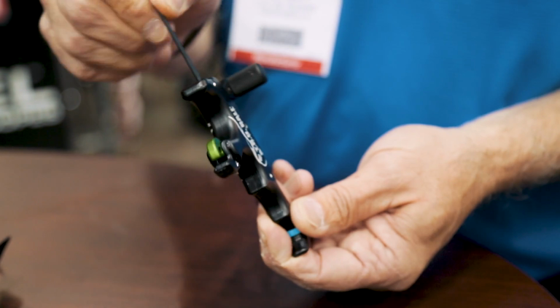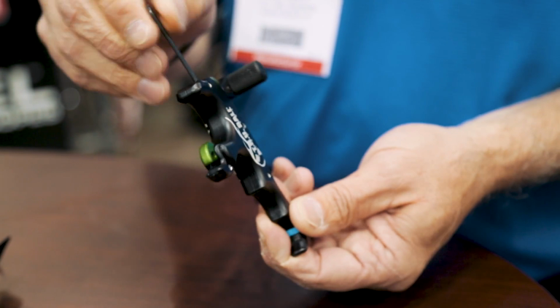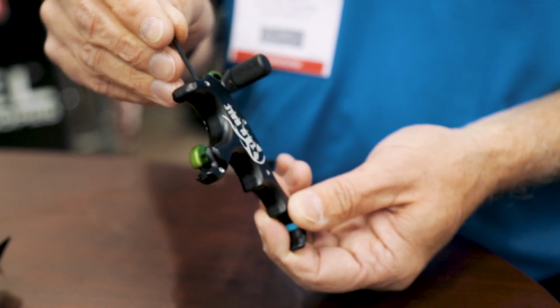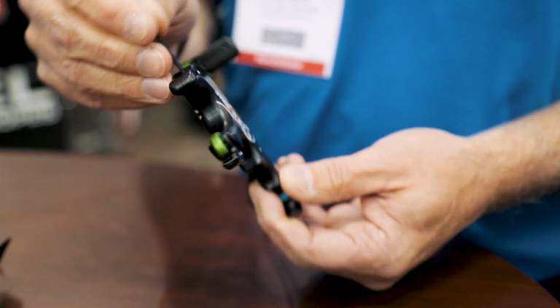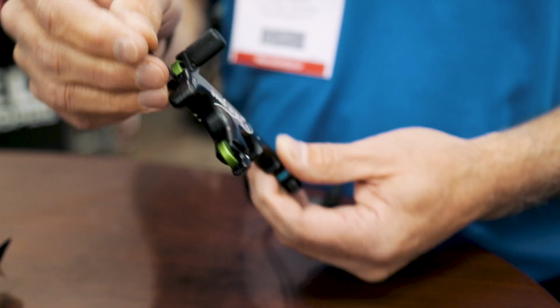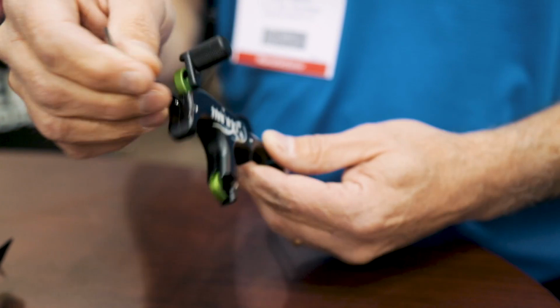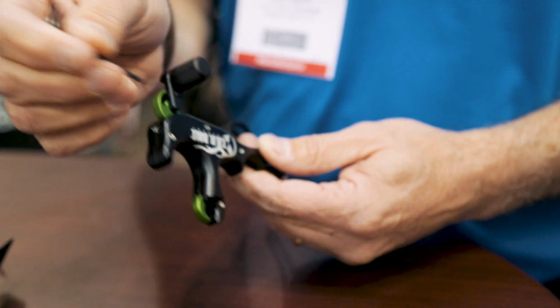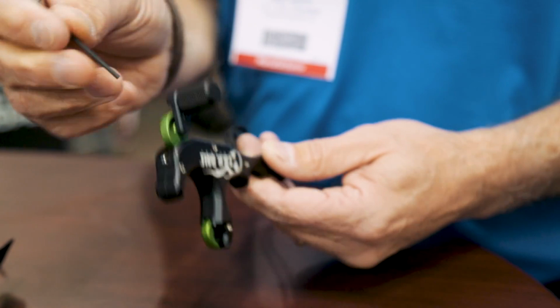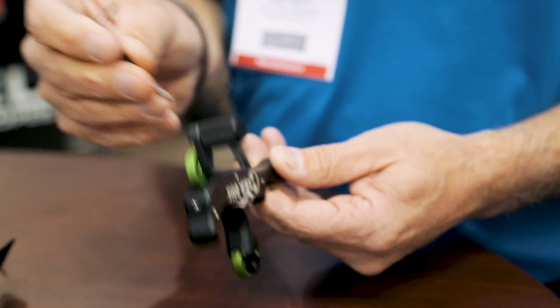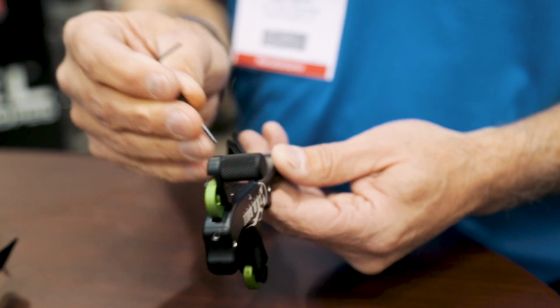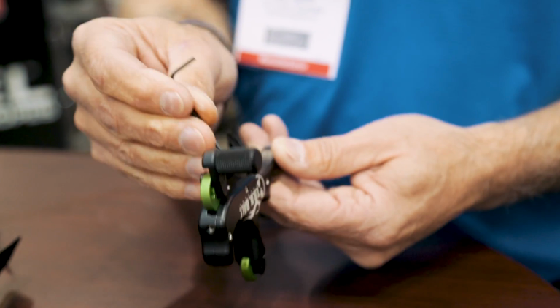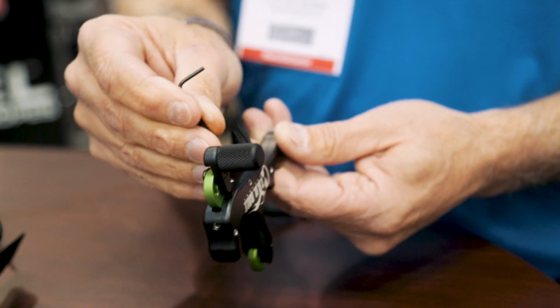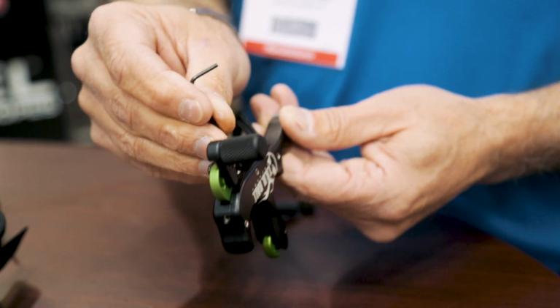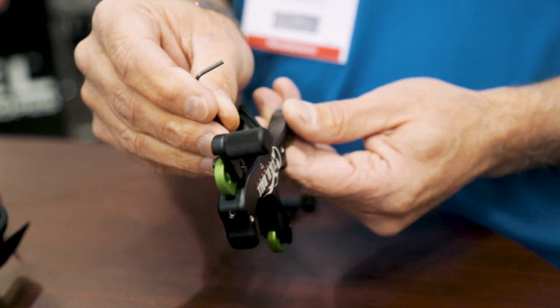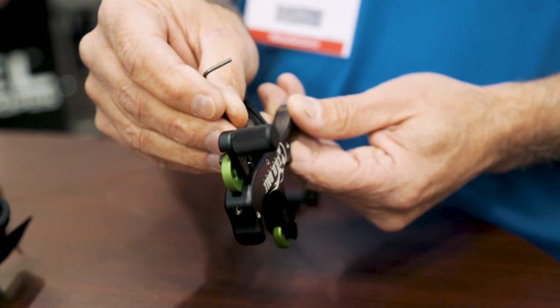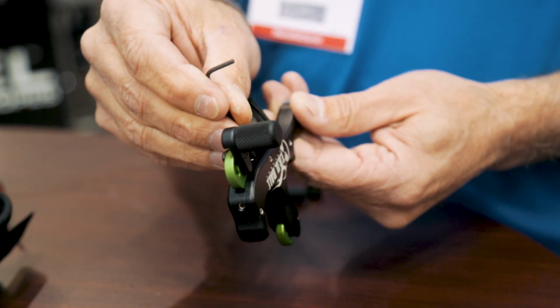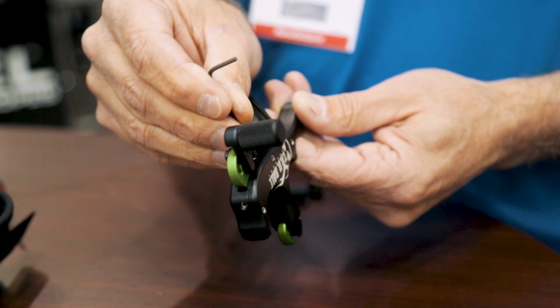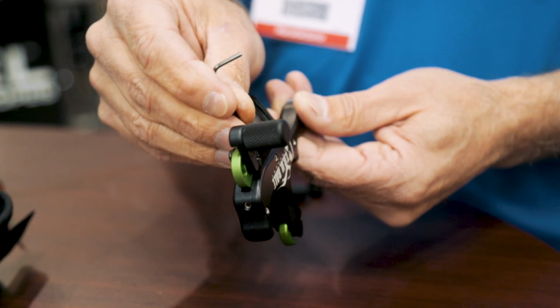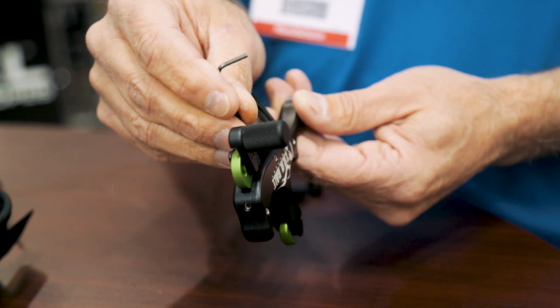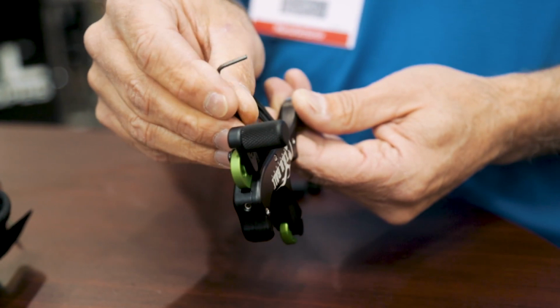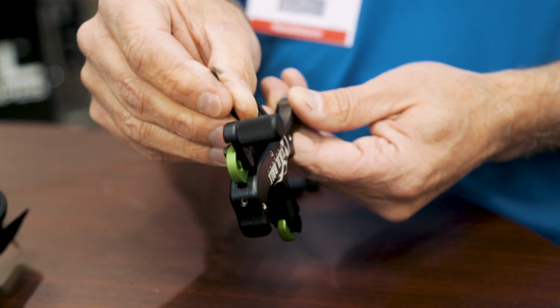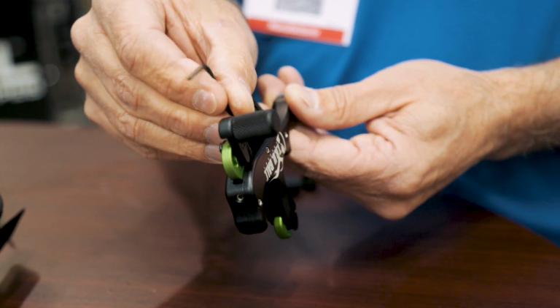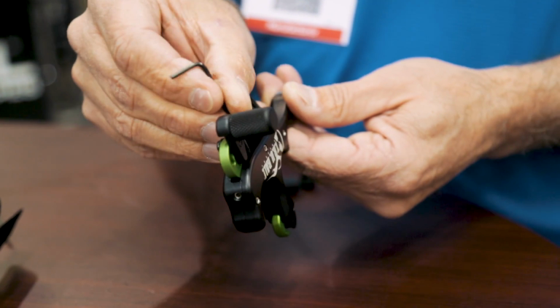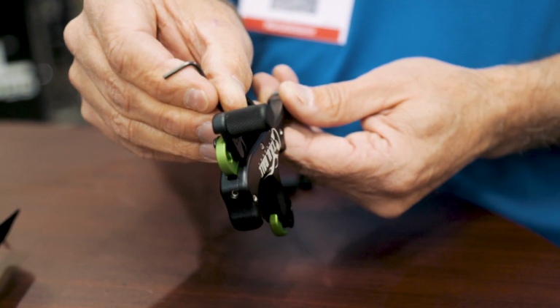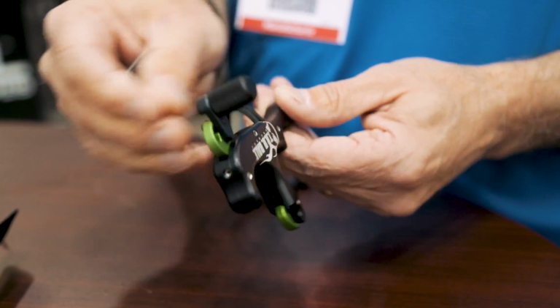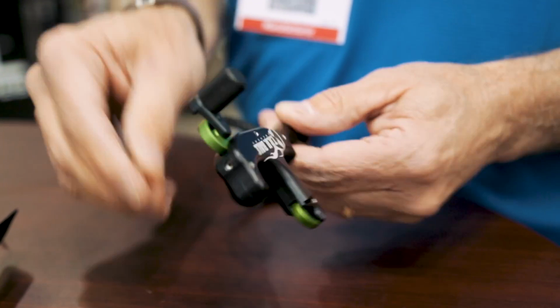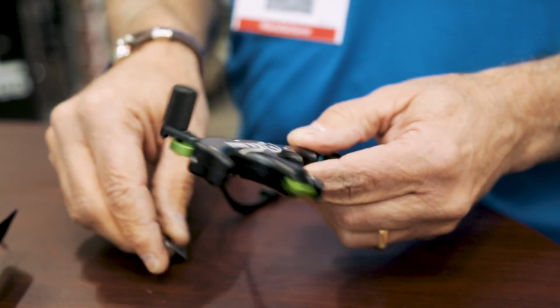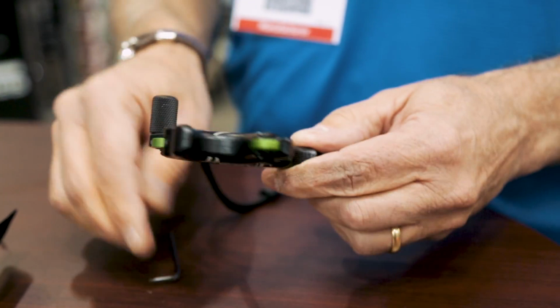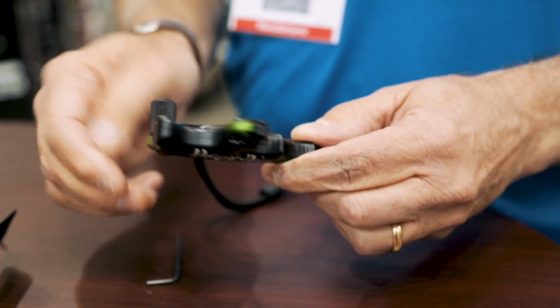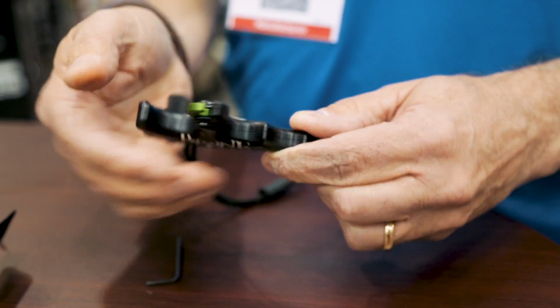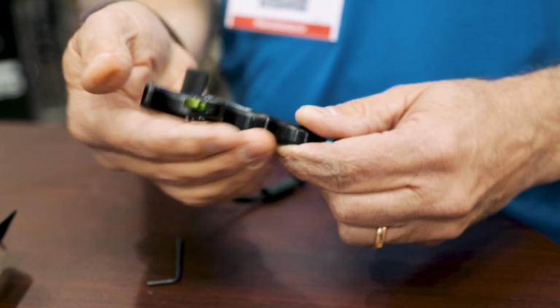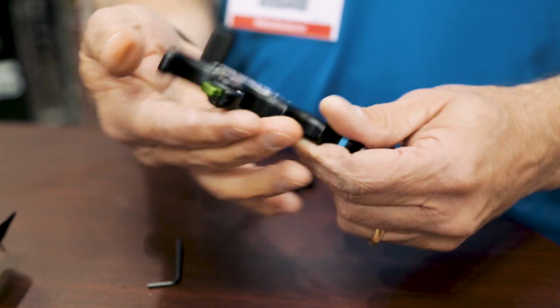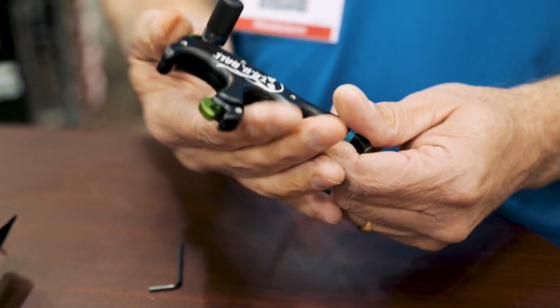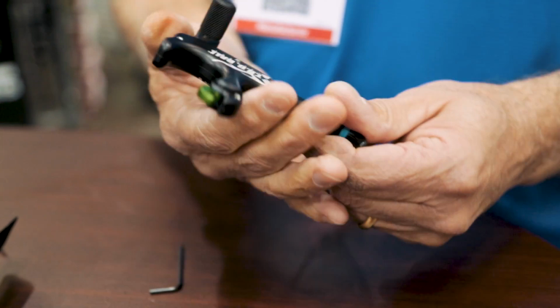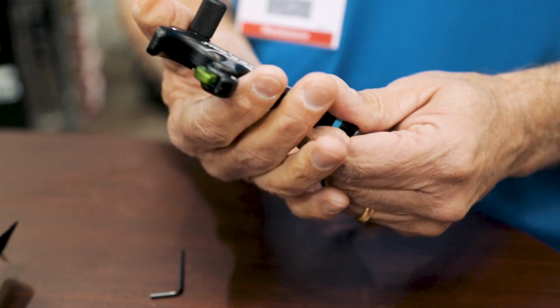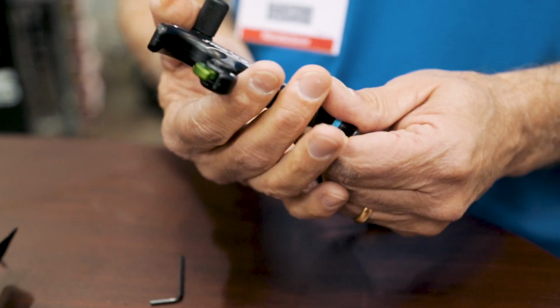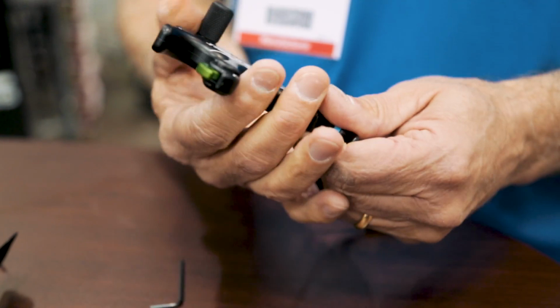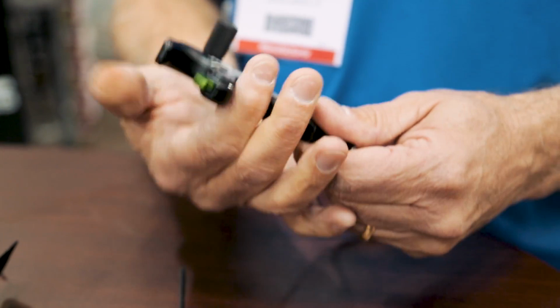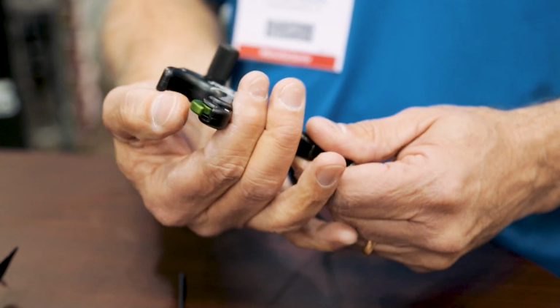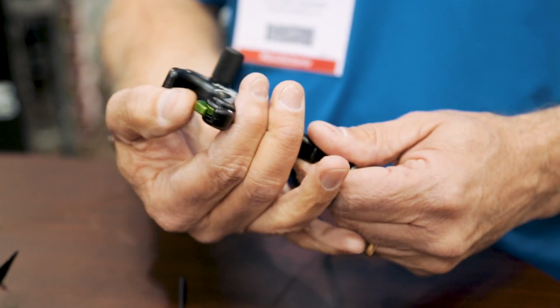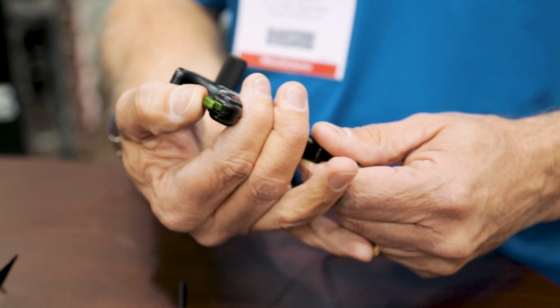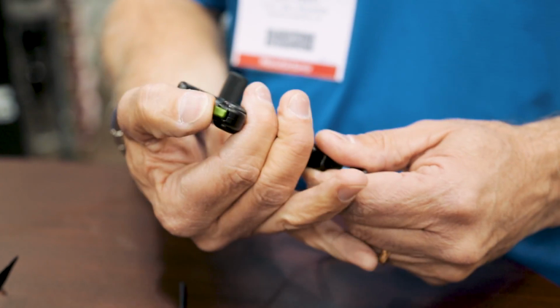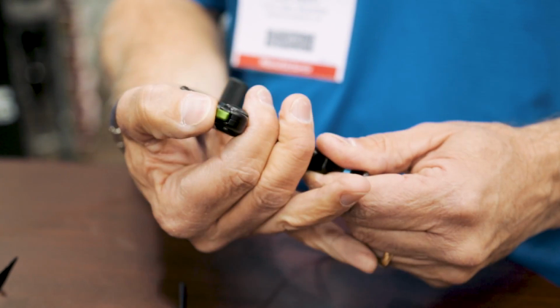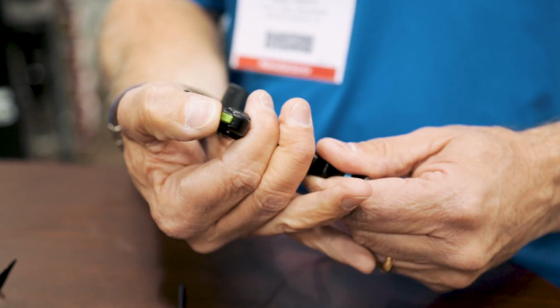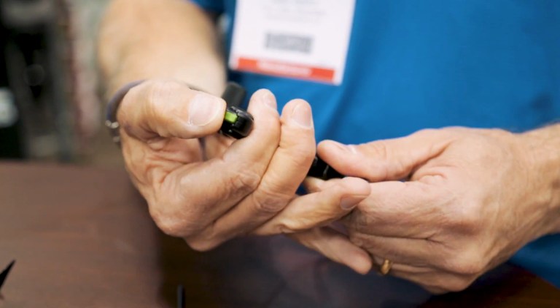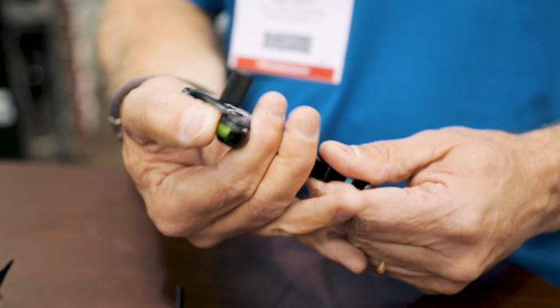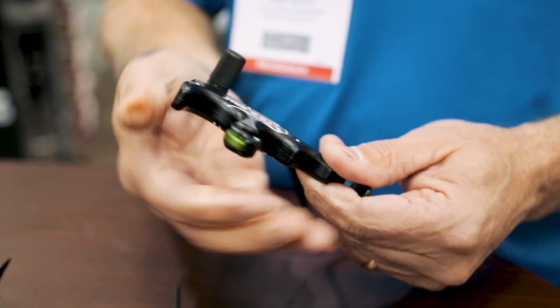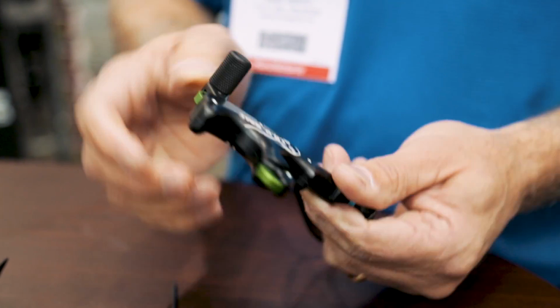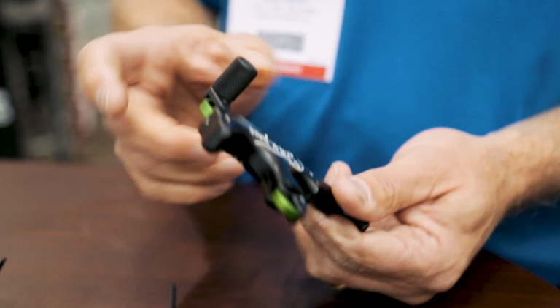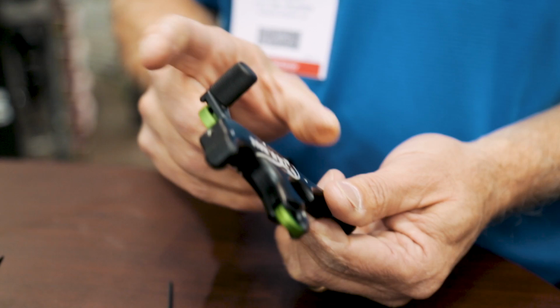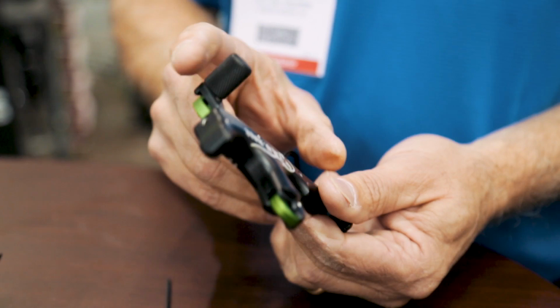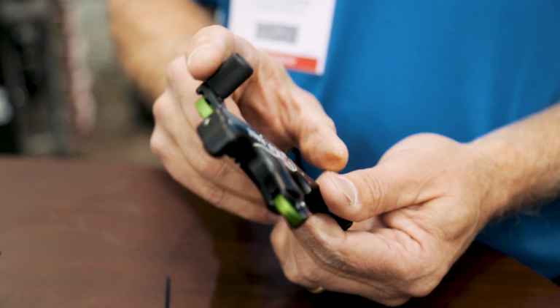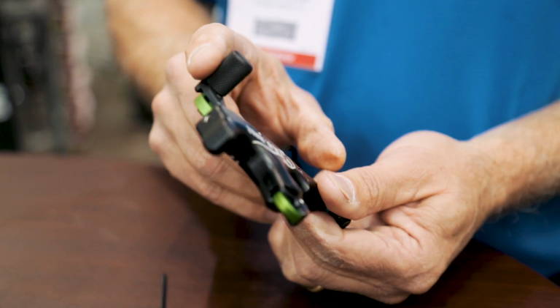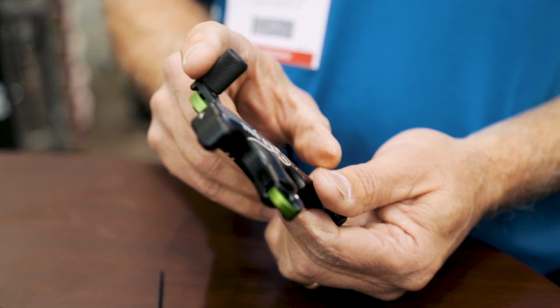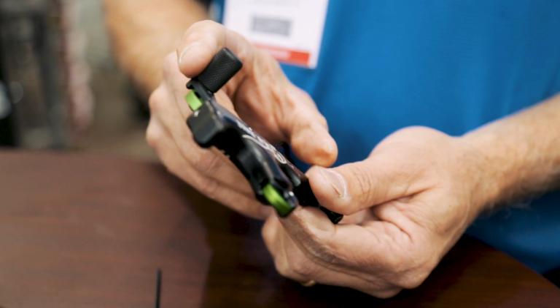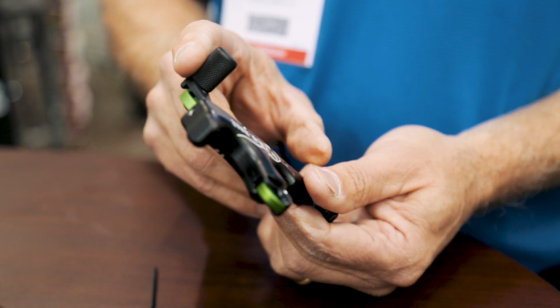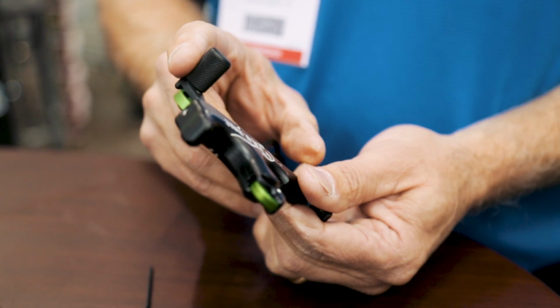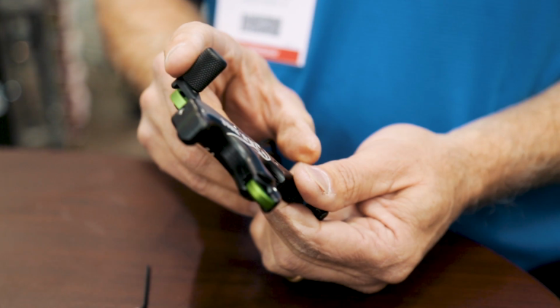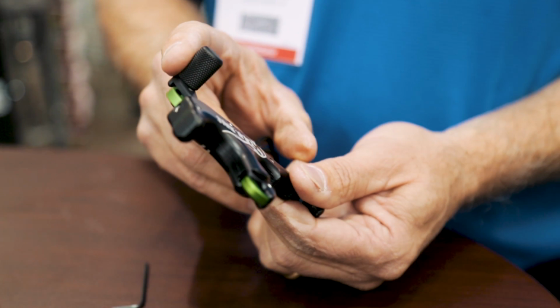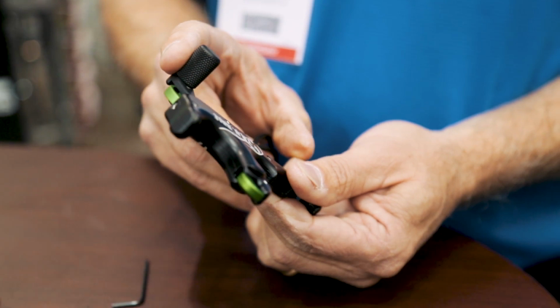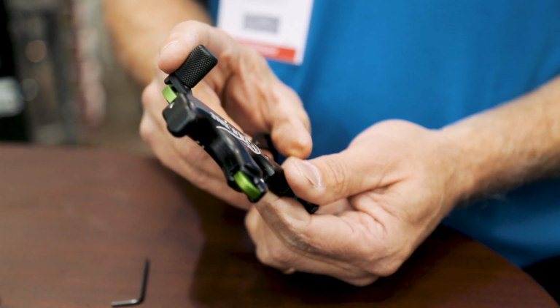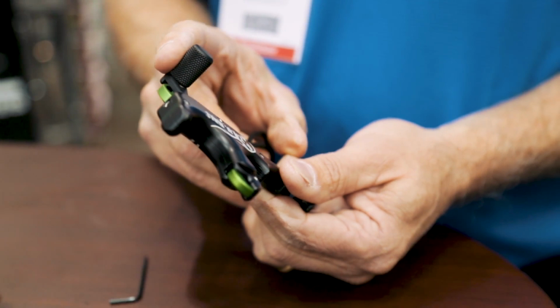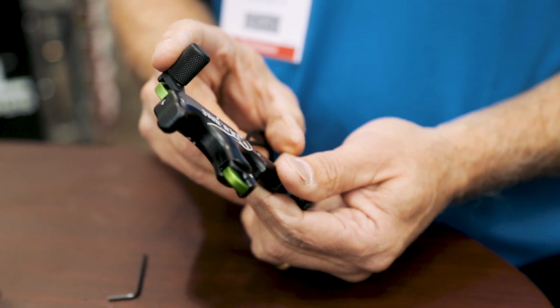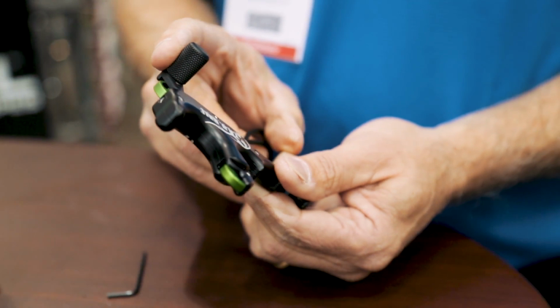It's adjustable for sensitivity and travel, and it's a great new release. It comes with a lanyard.